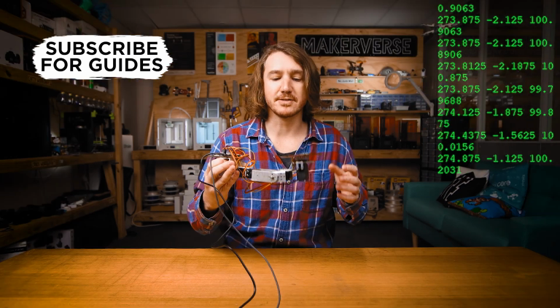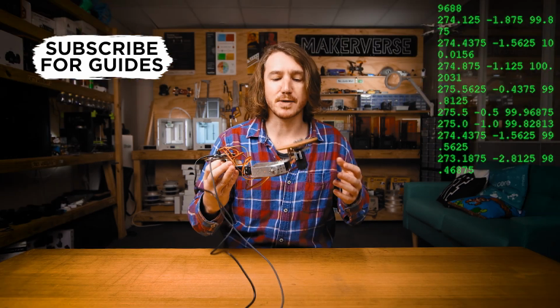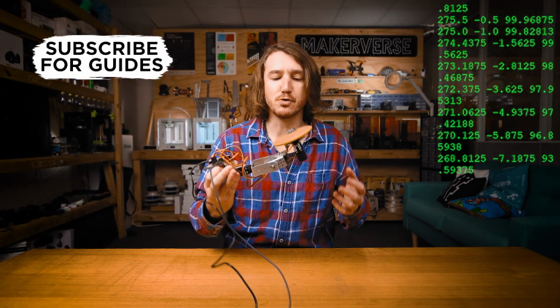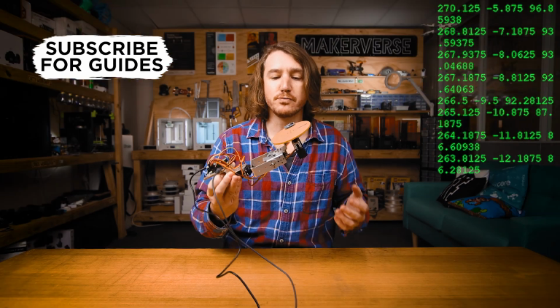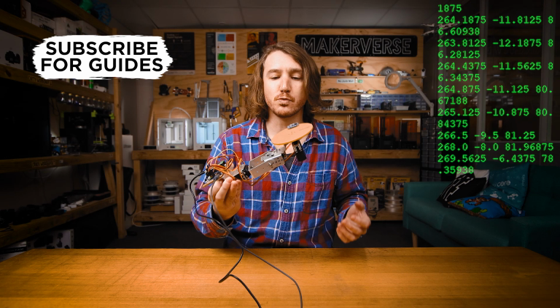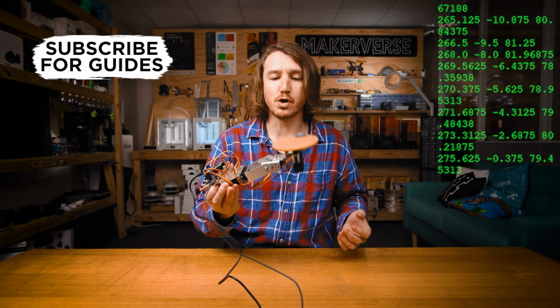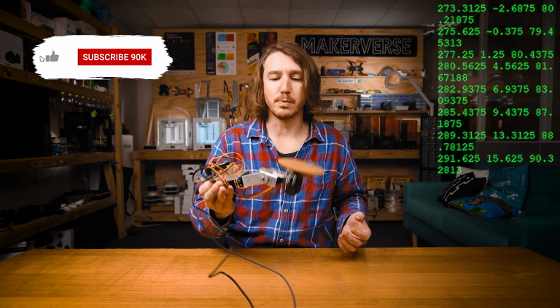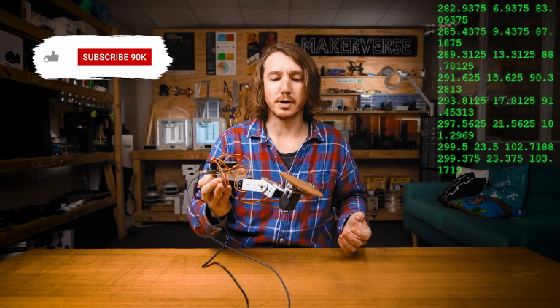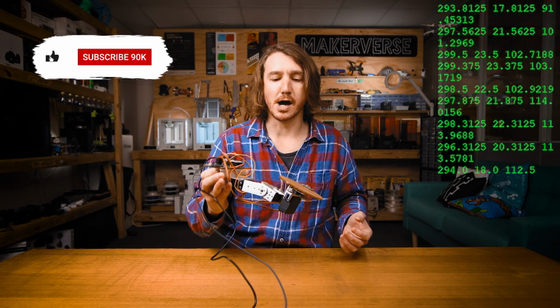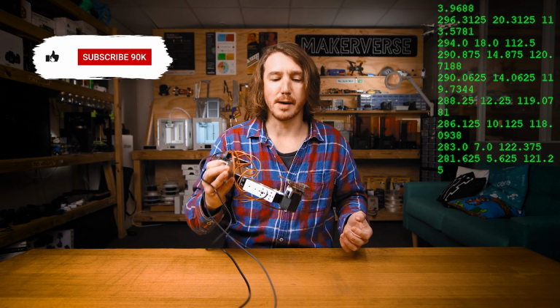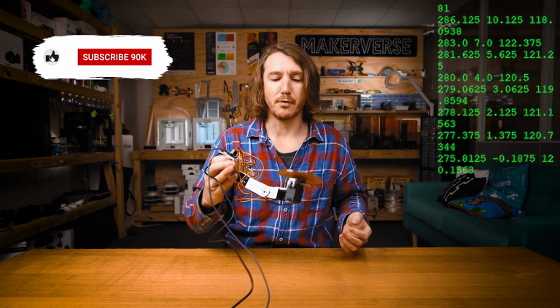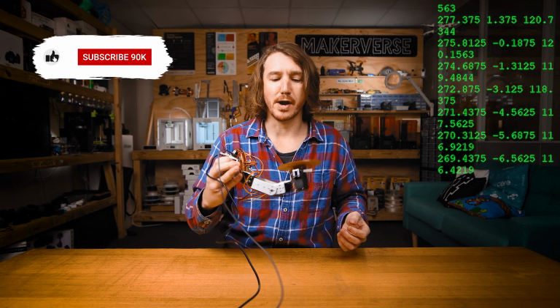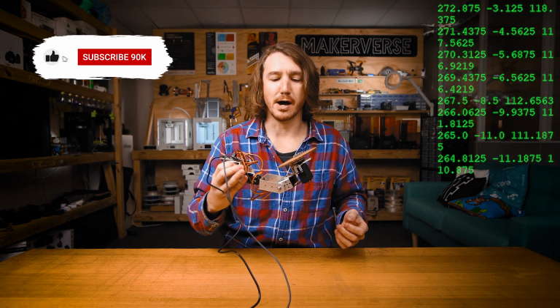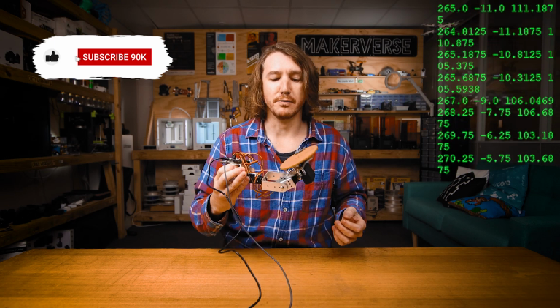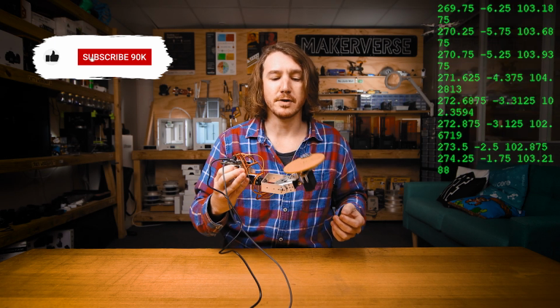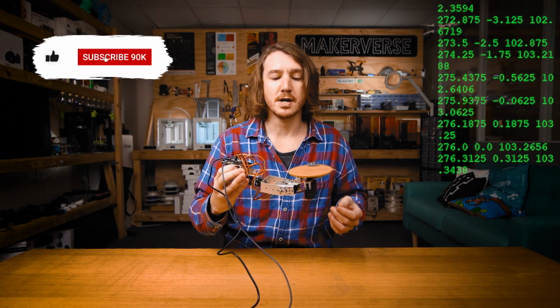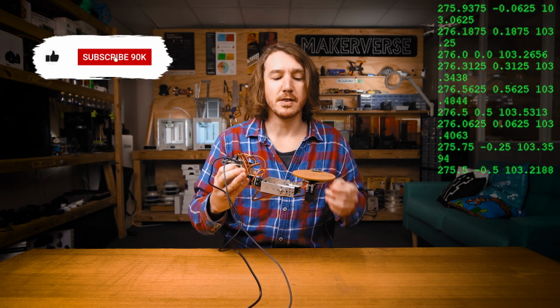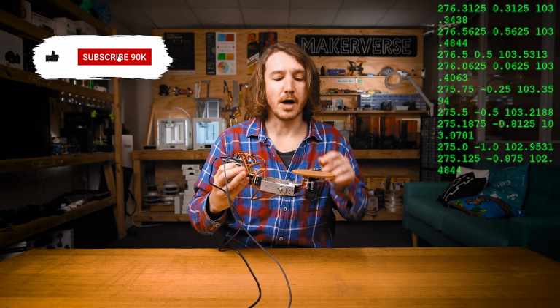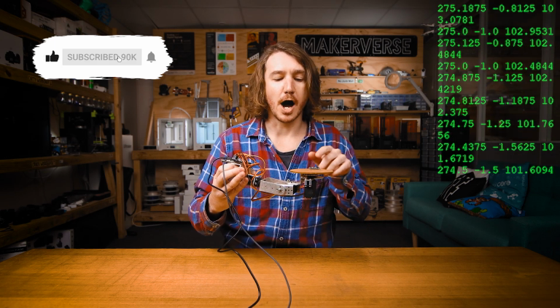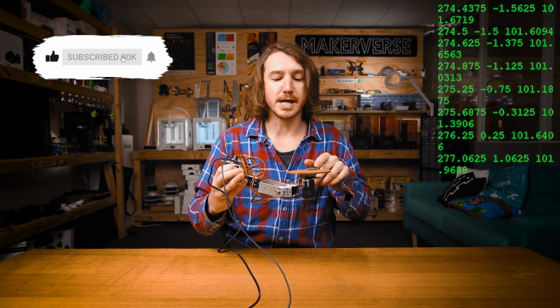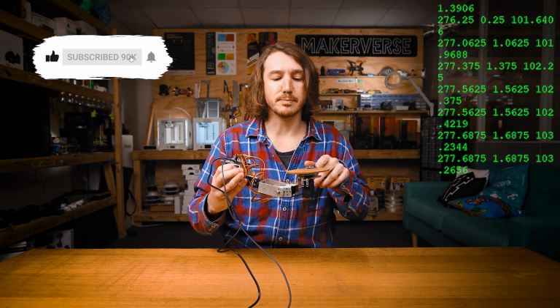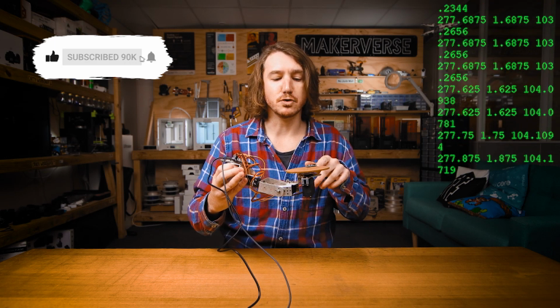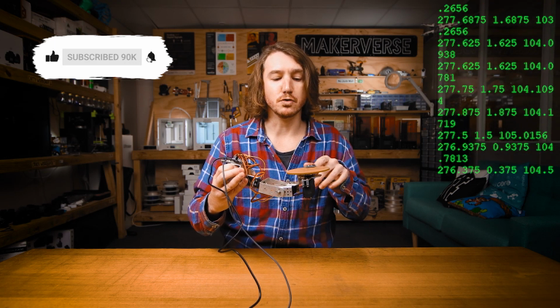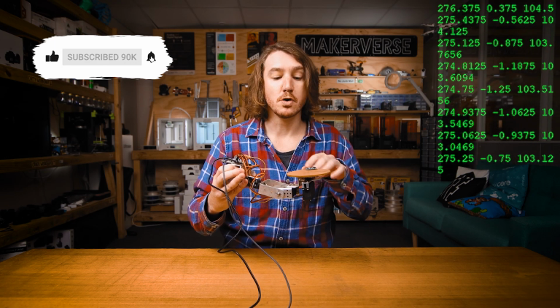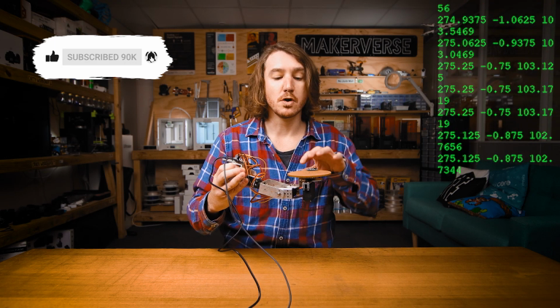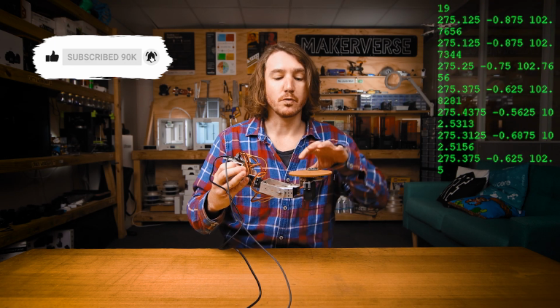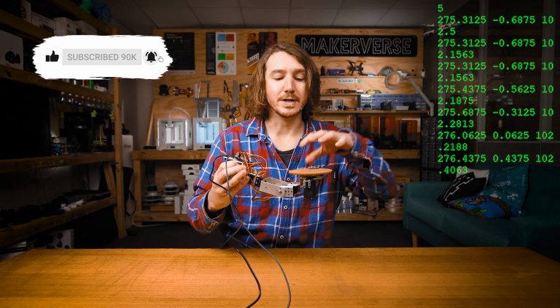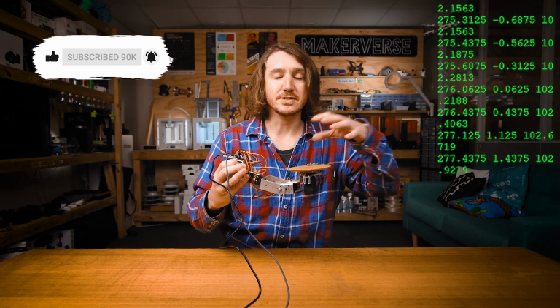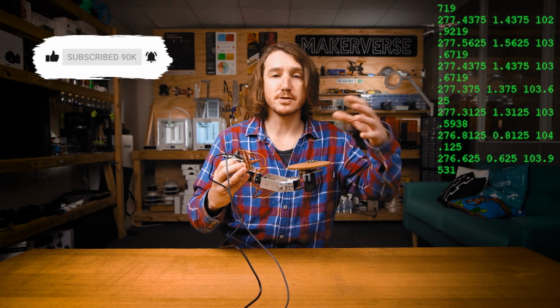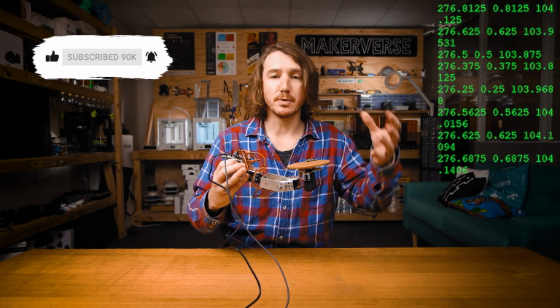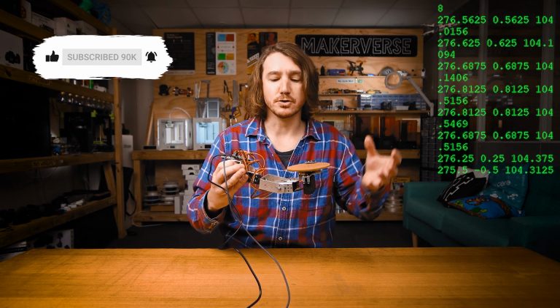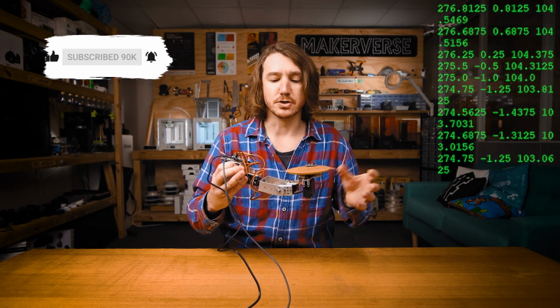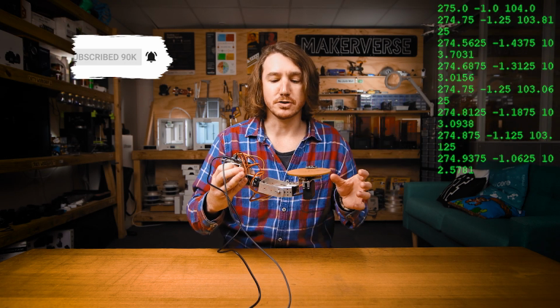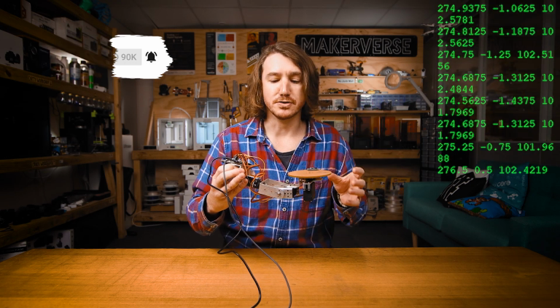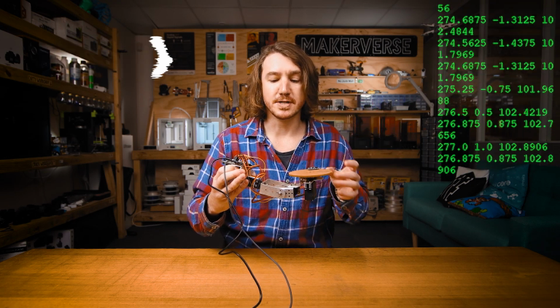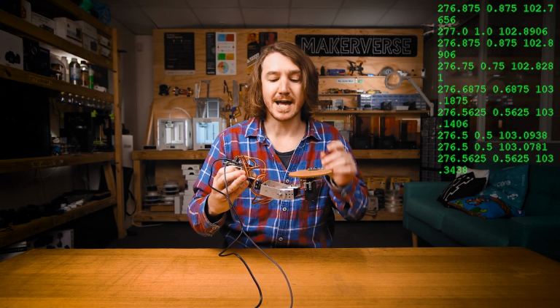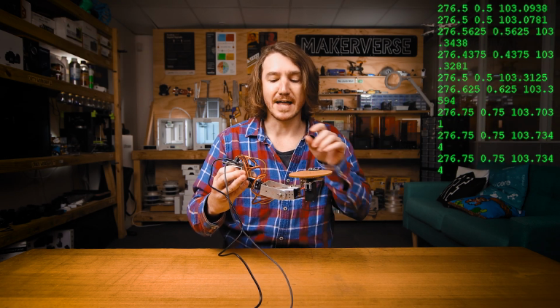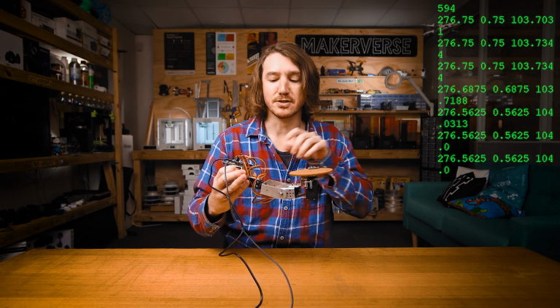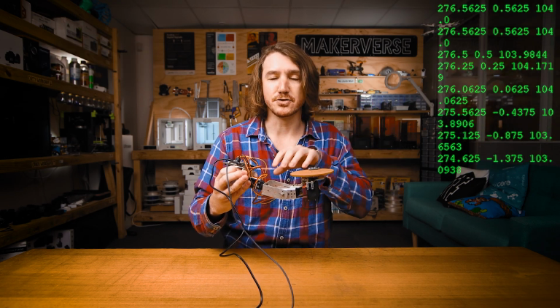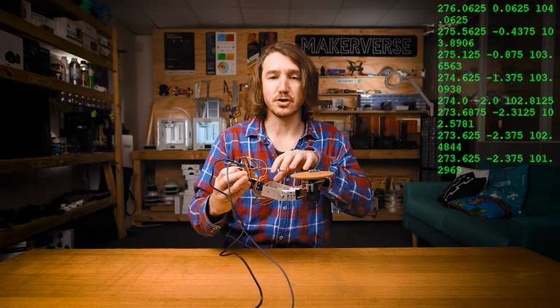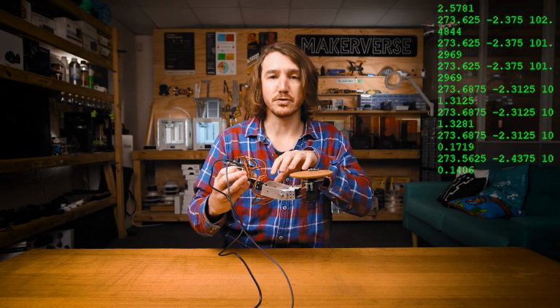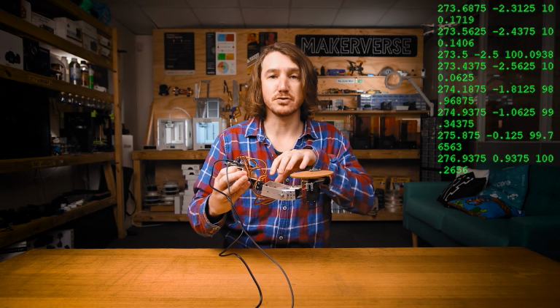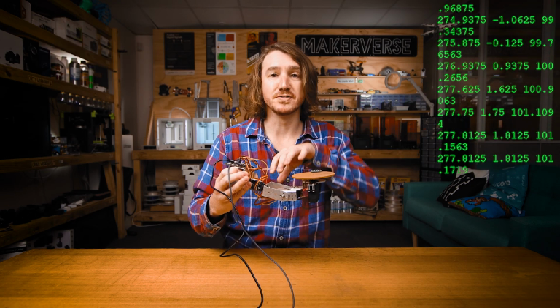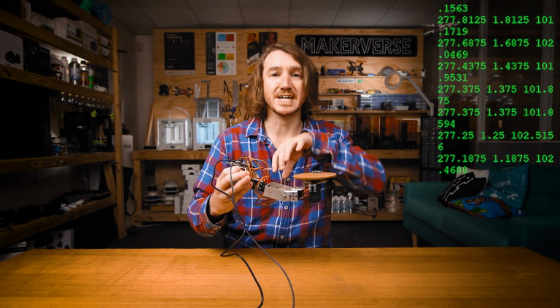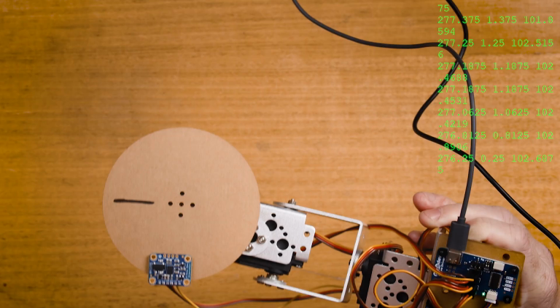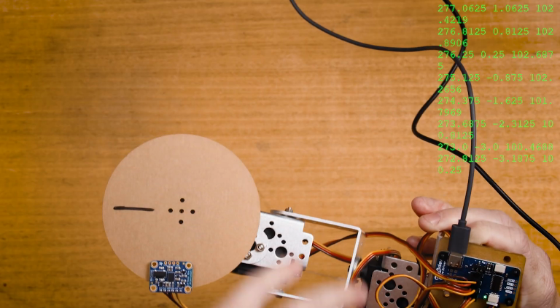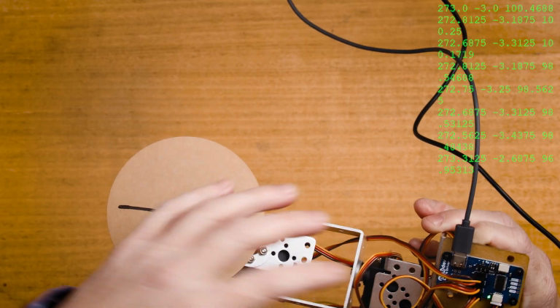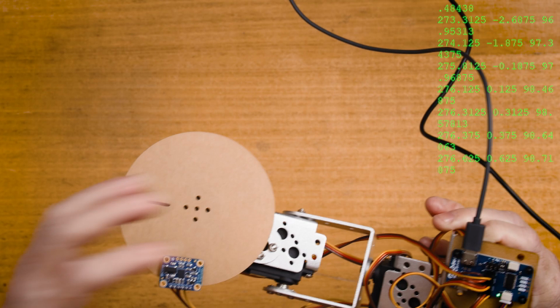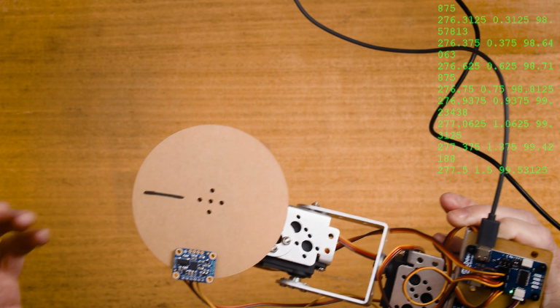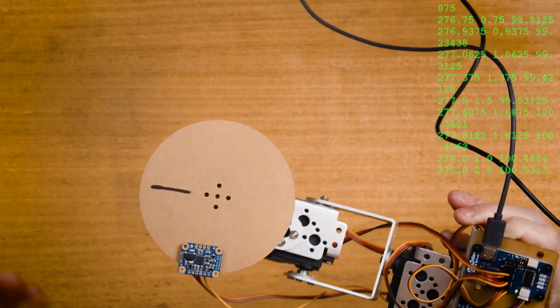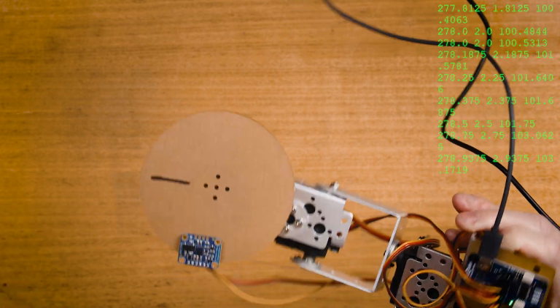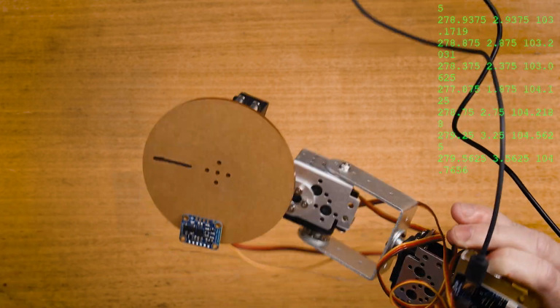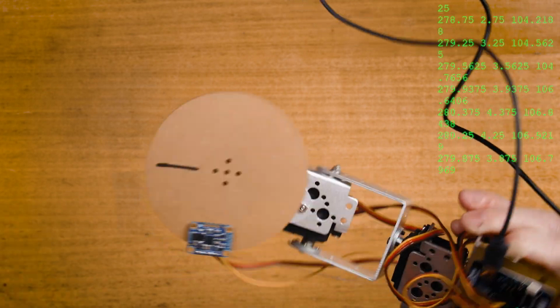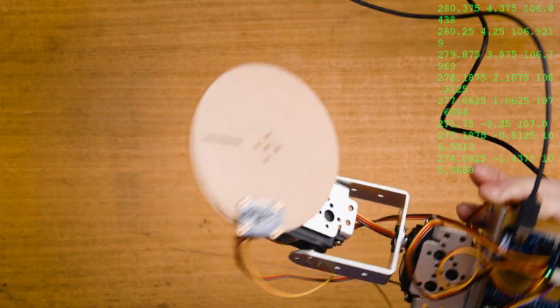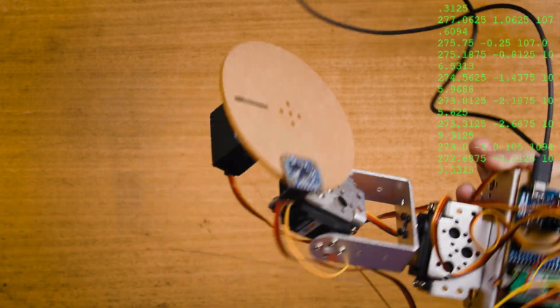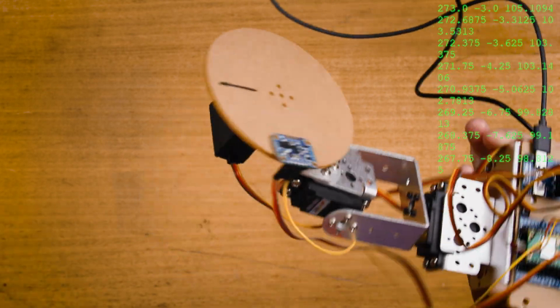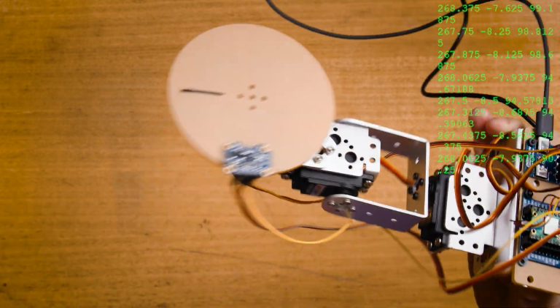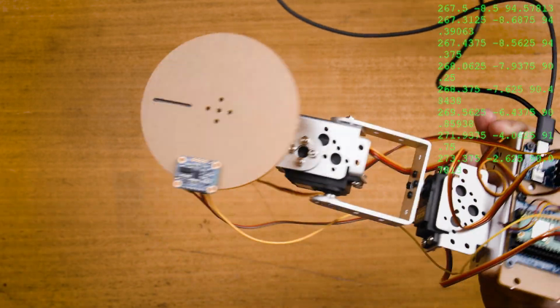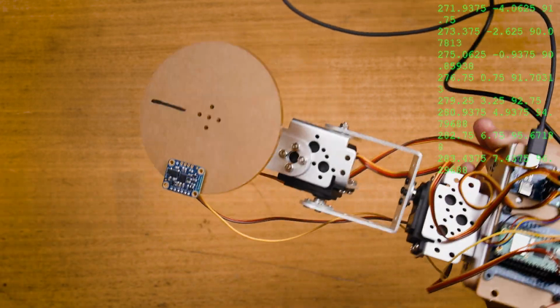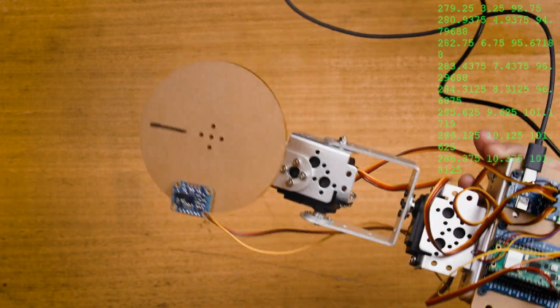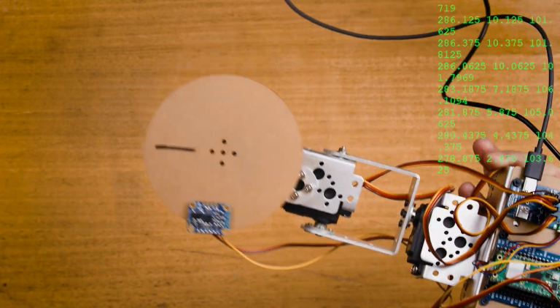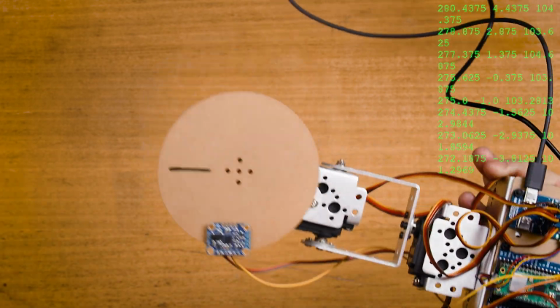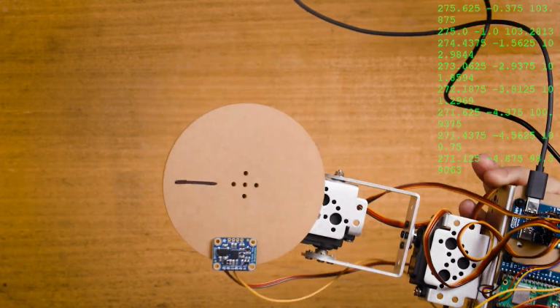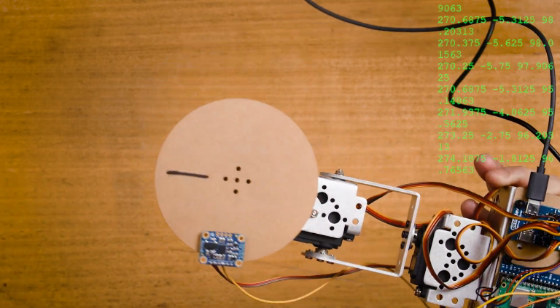As I move the robot arm around, the IMU reads the motions and the servos then counteract to make sure it self-balances.